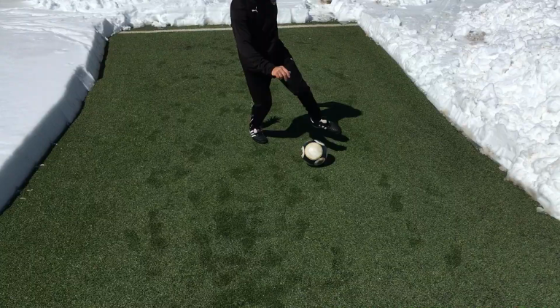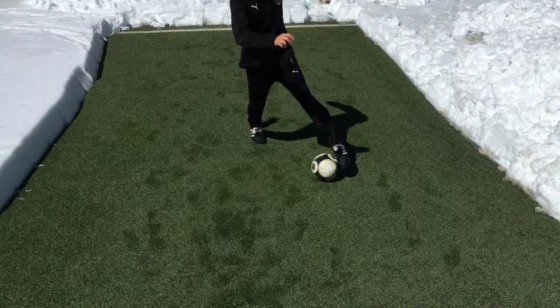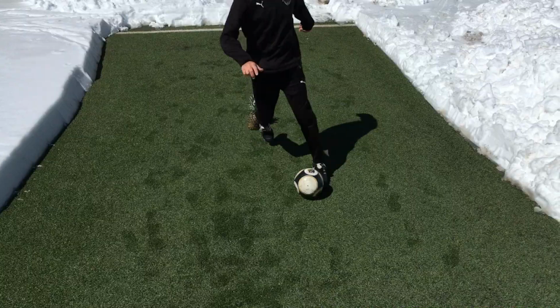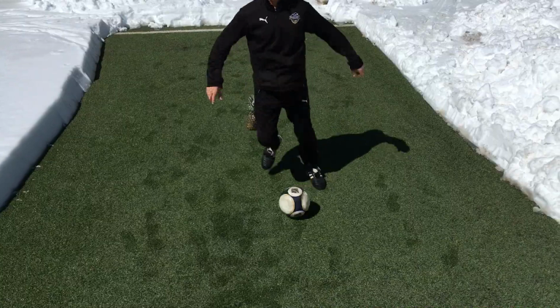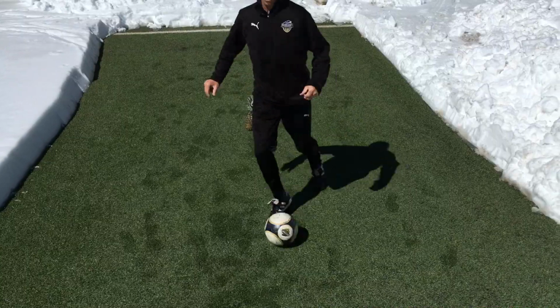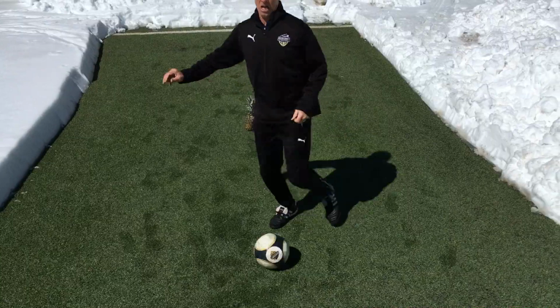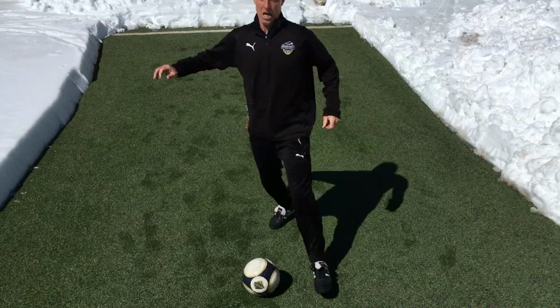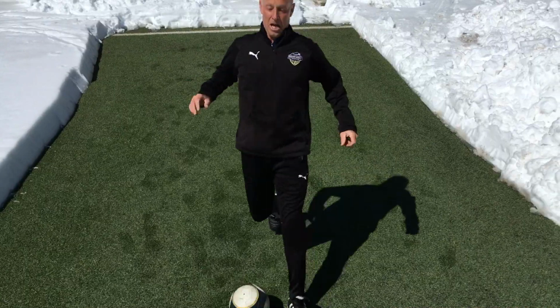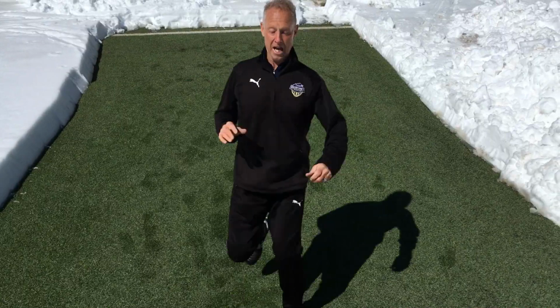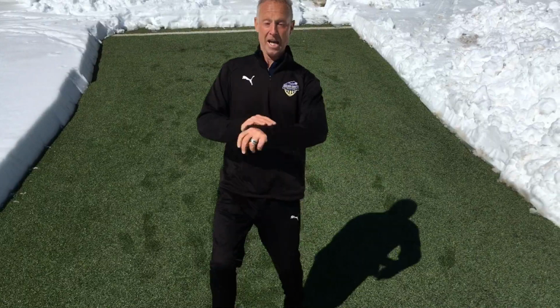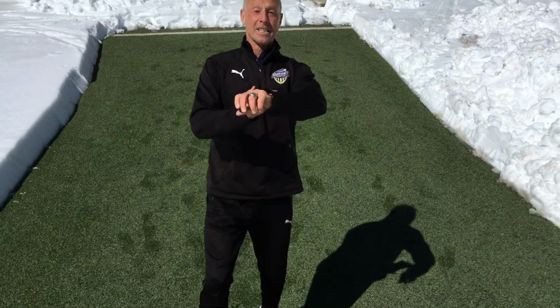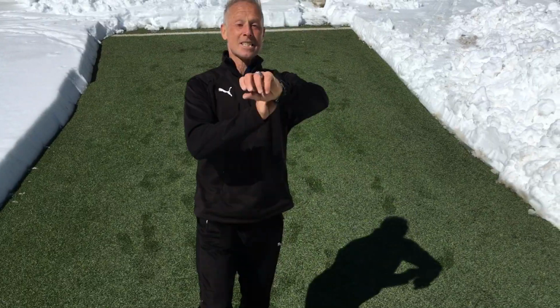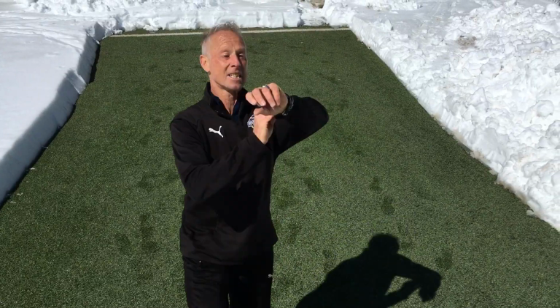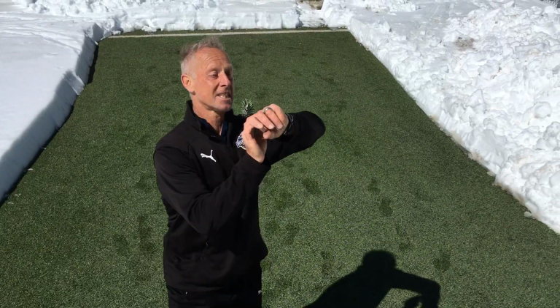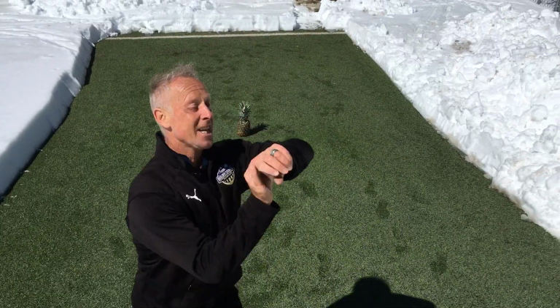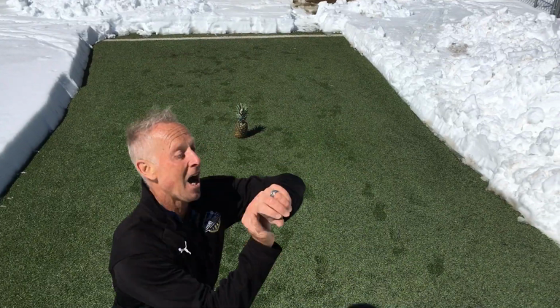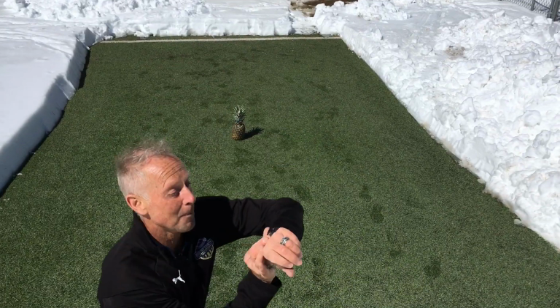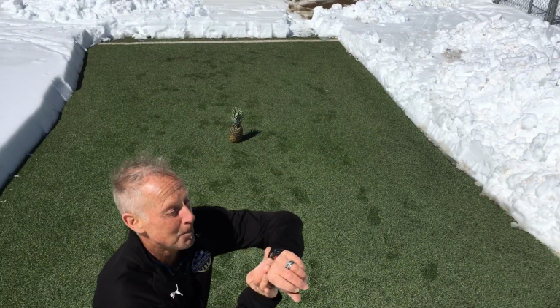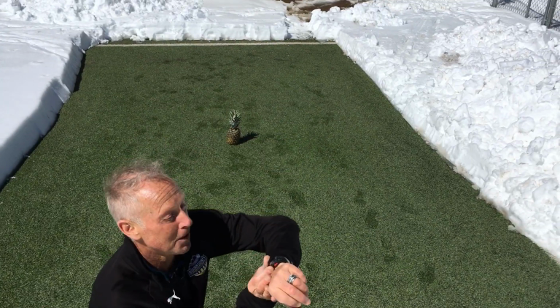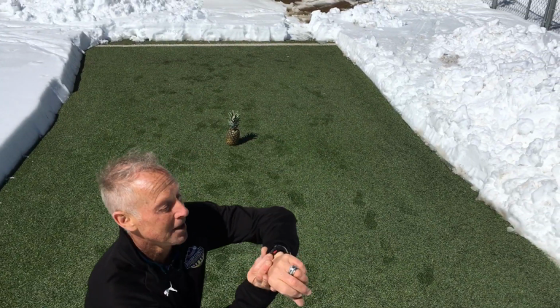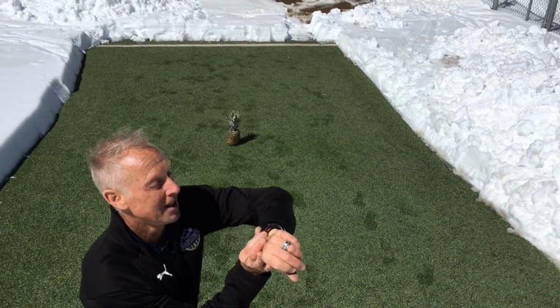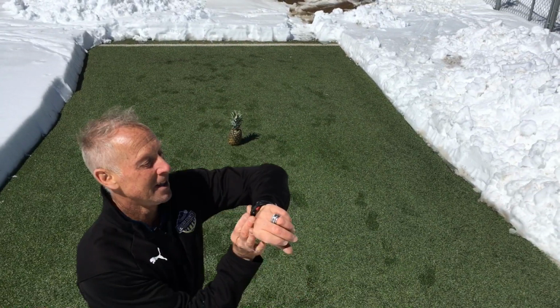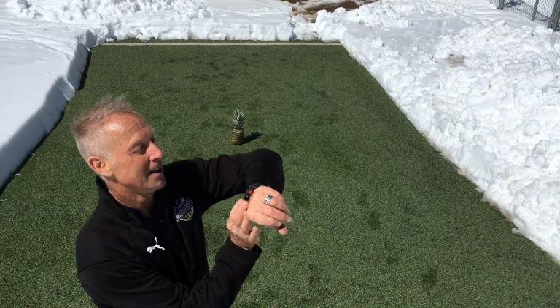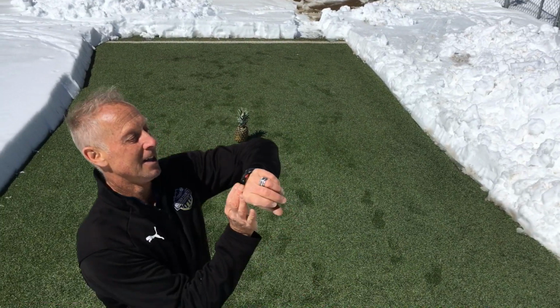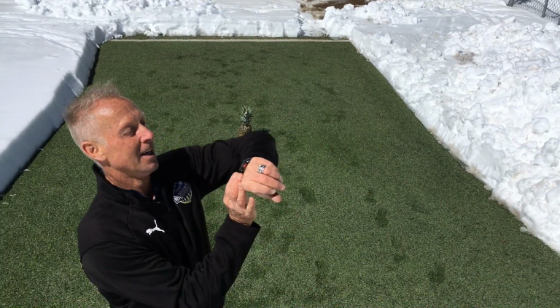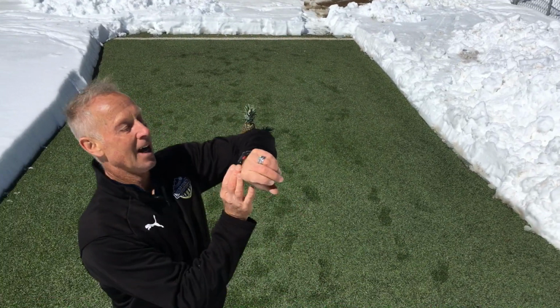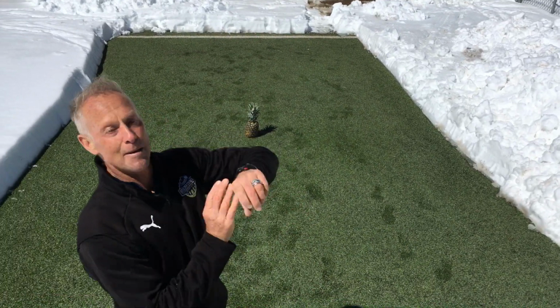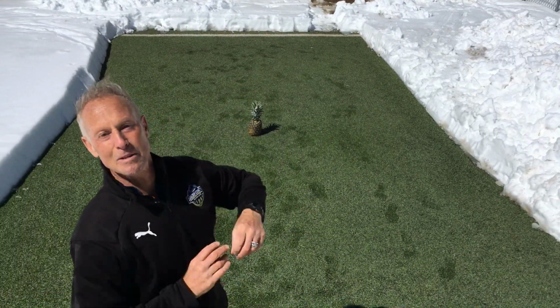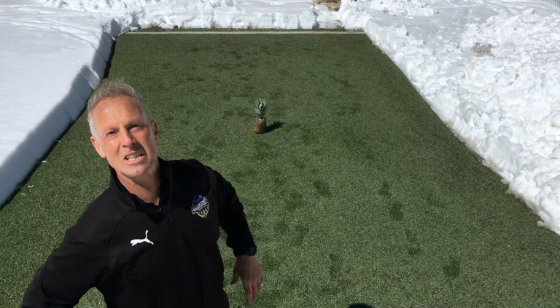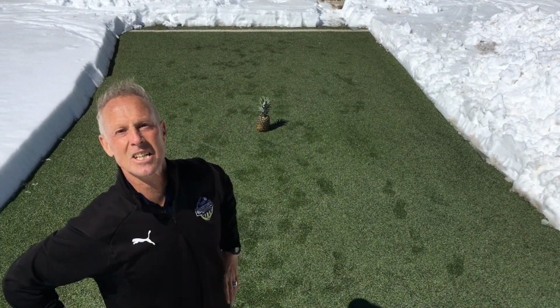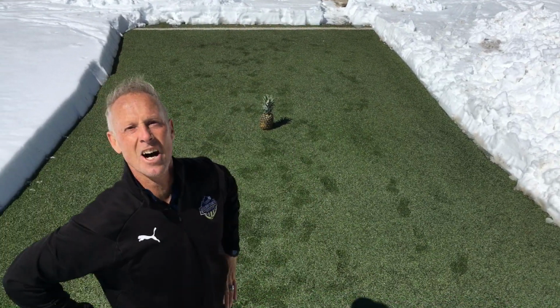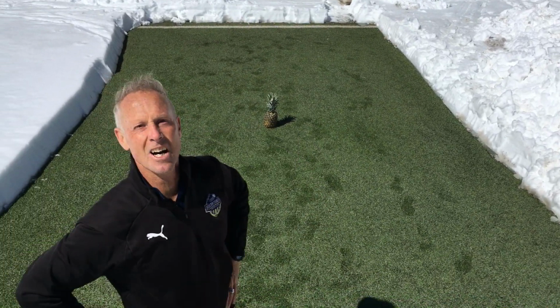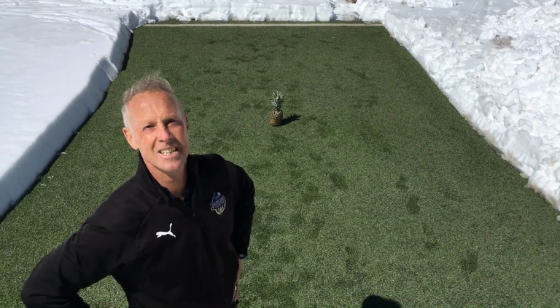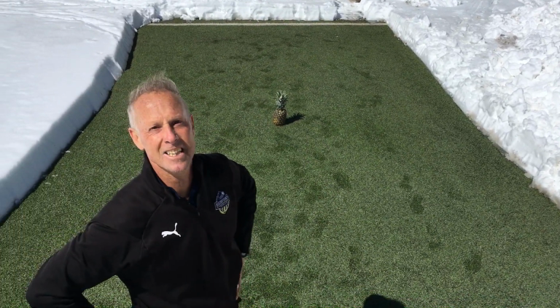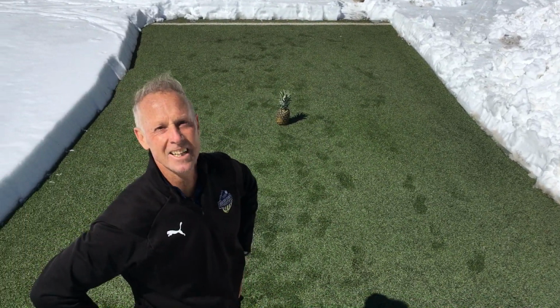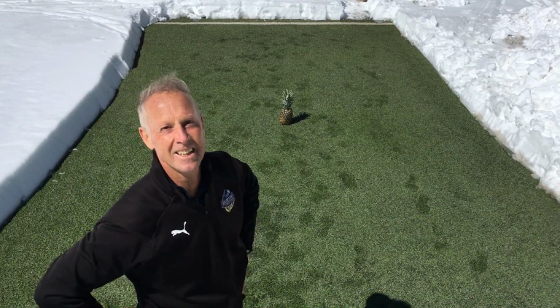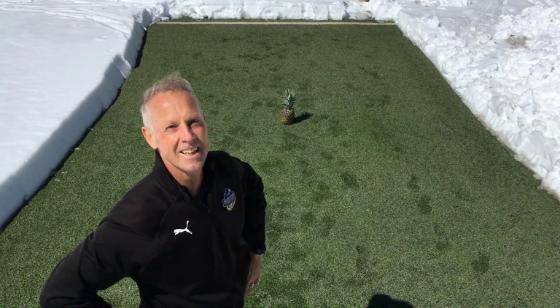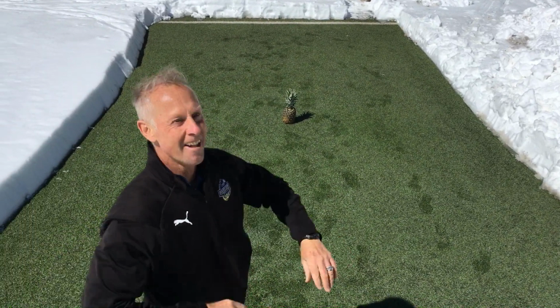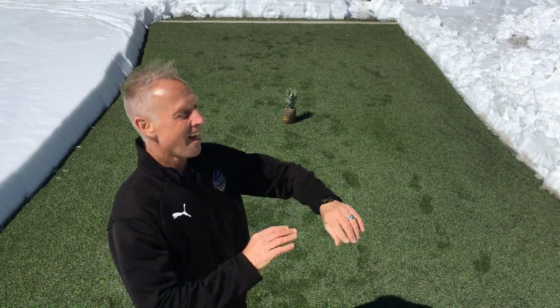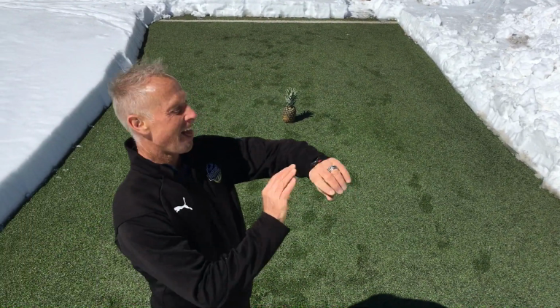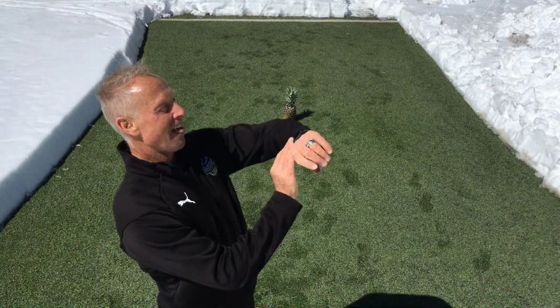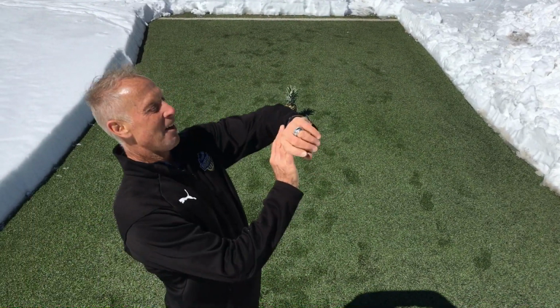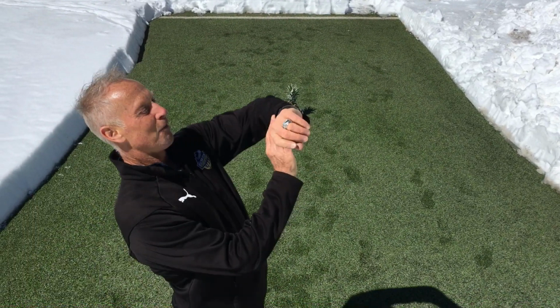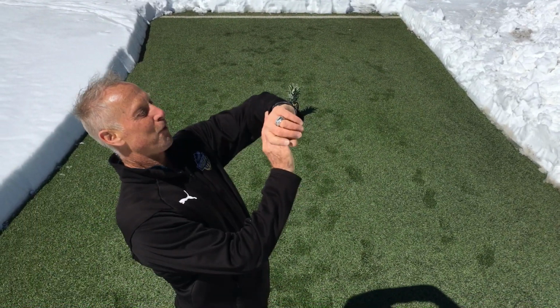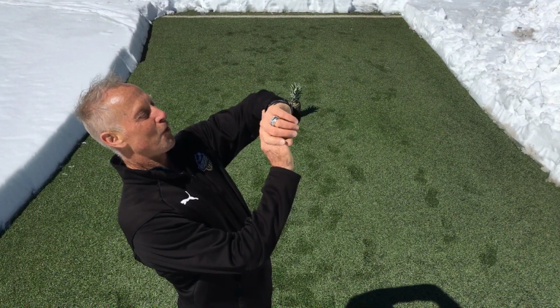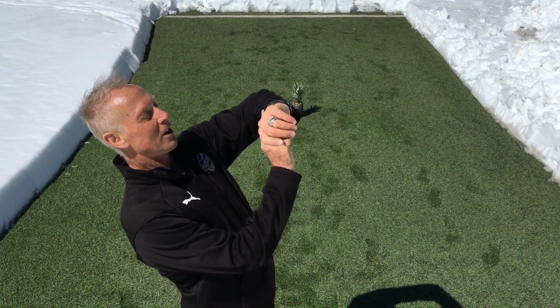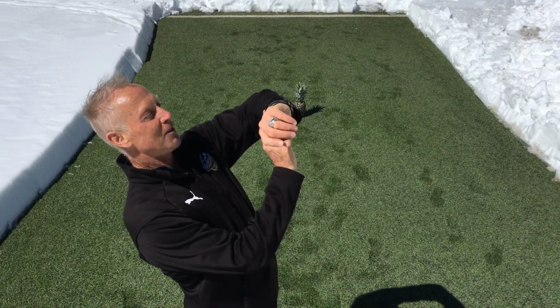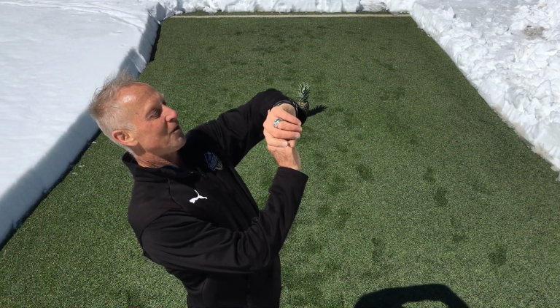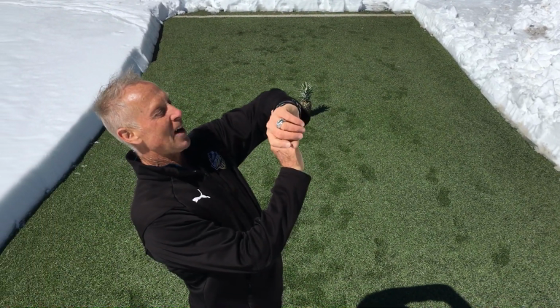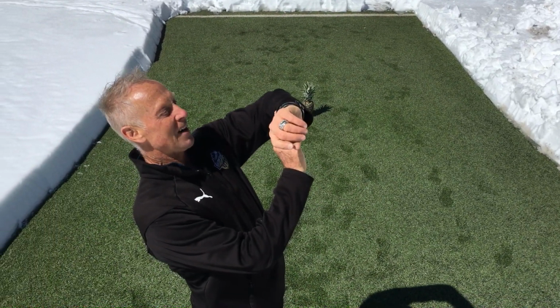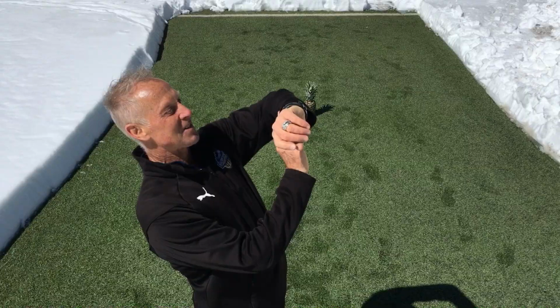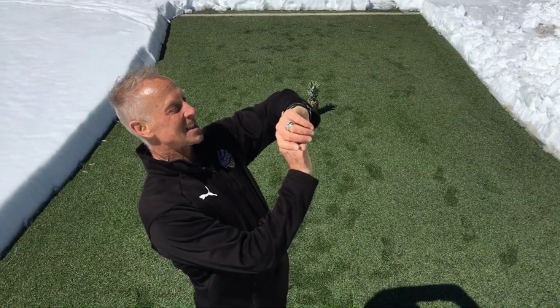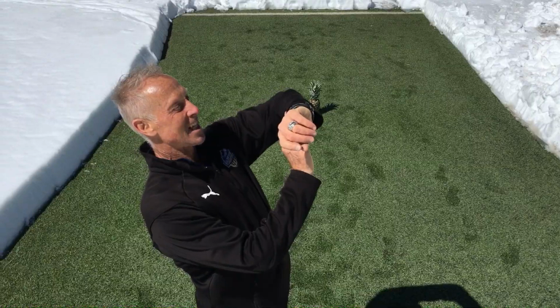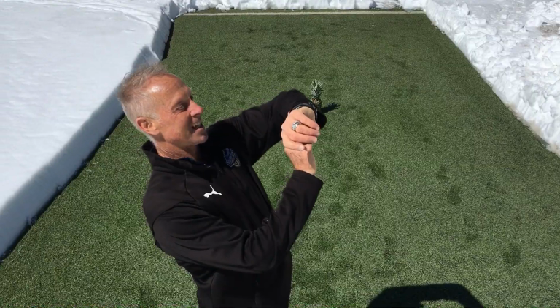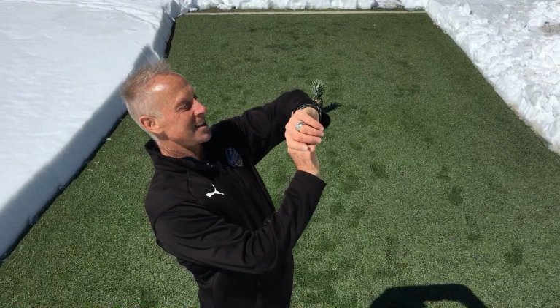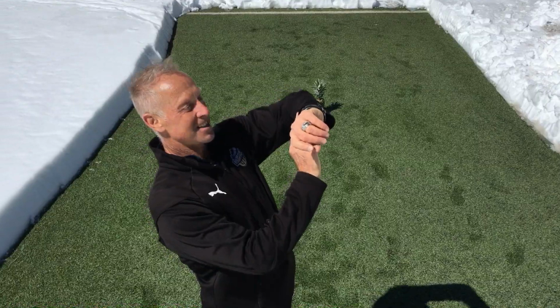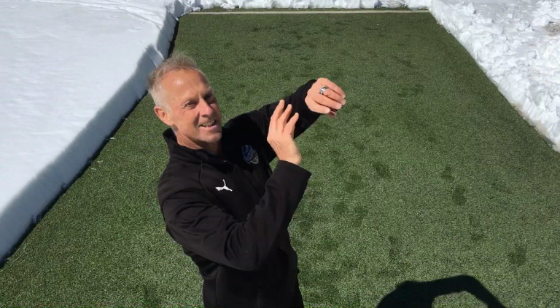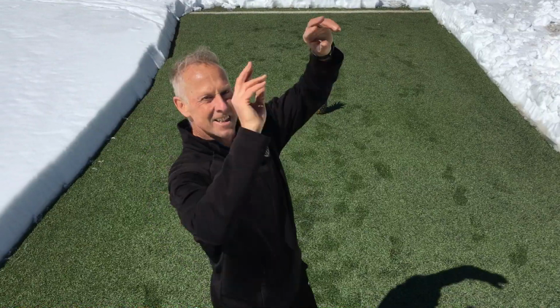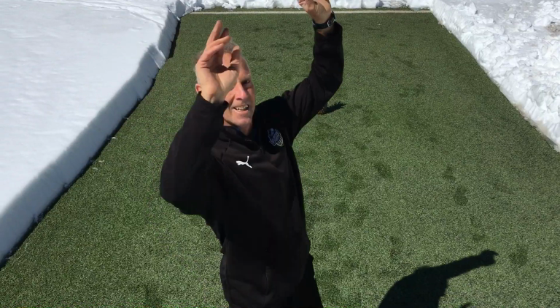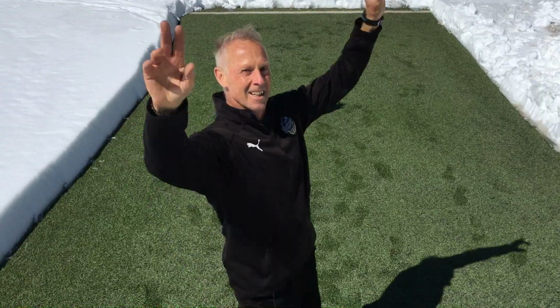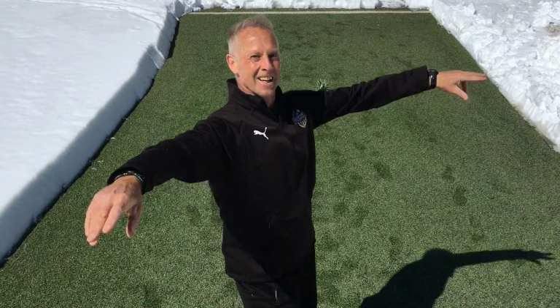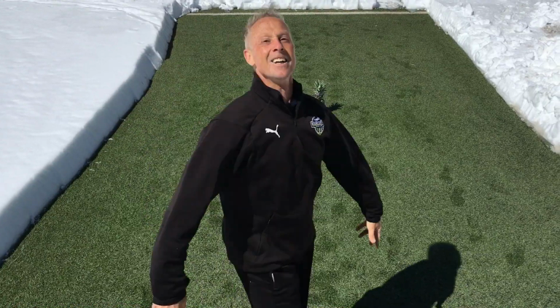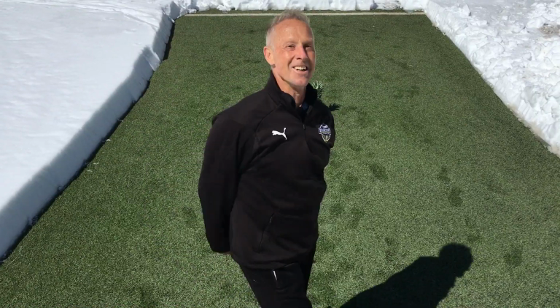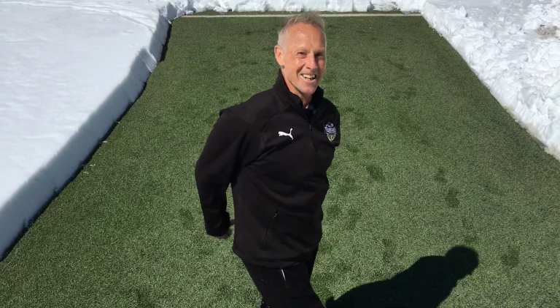And stop! I'm exhausted. 45 seconds. Good.